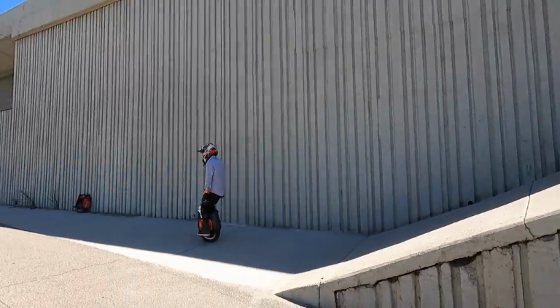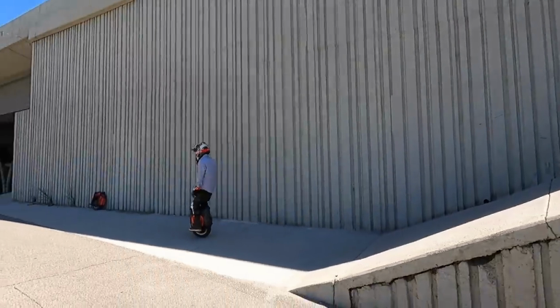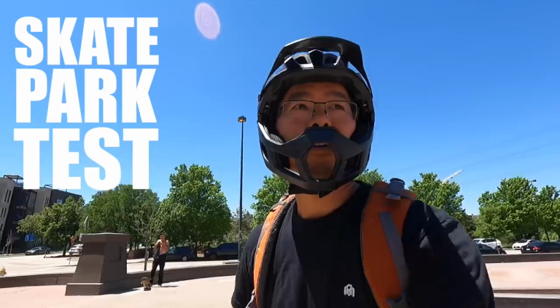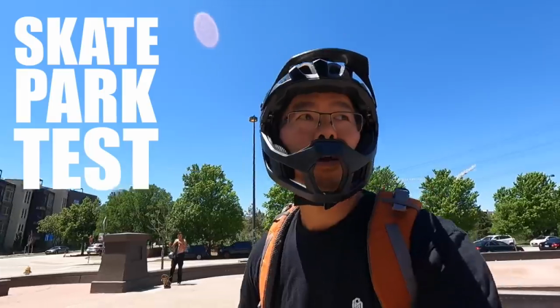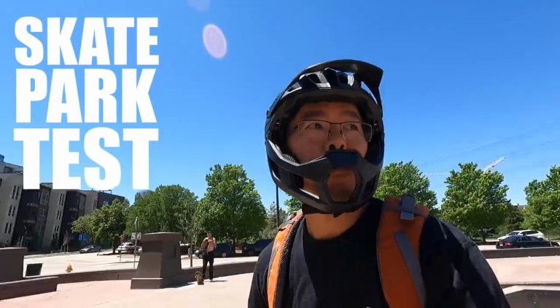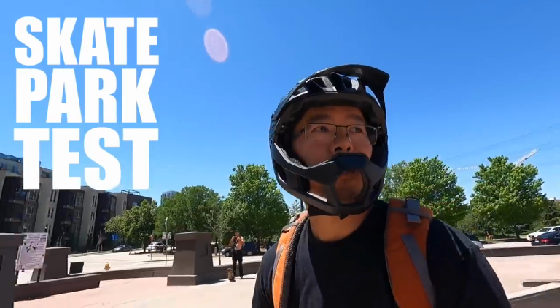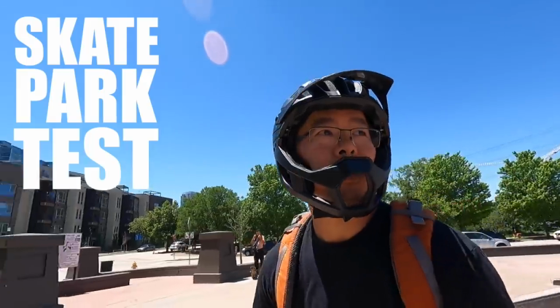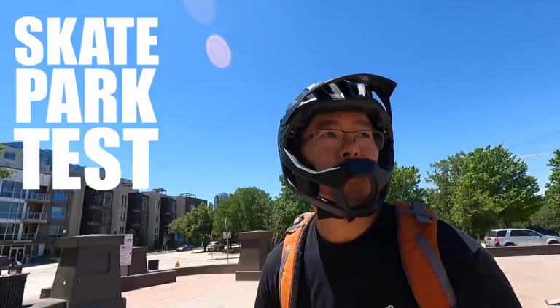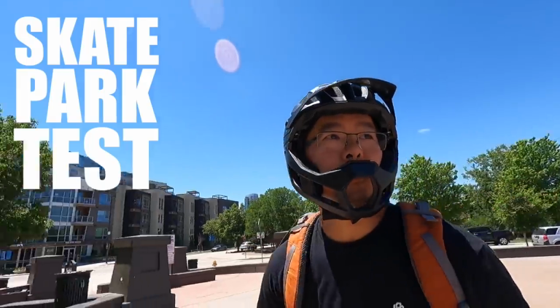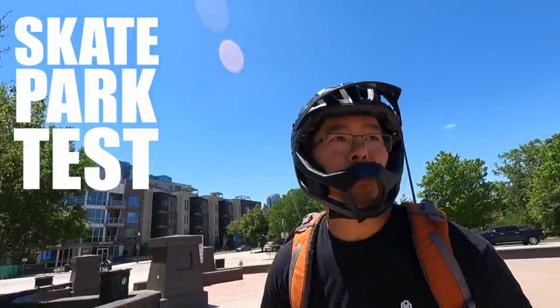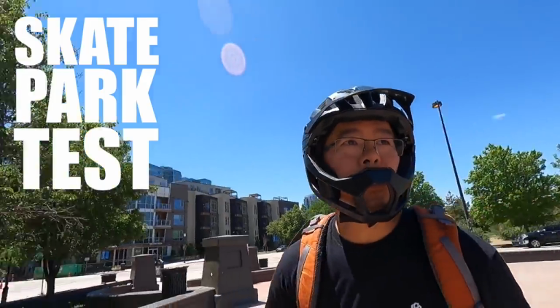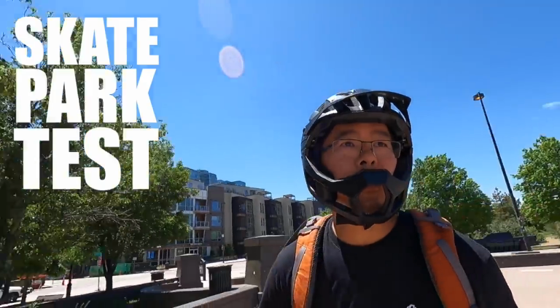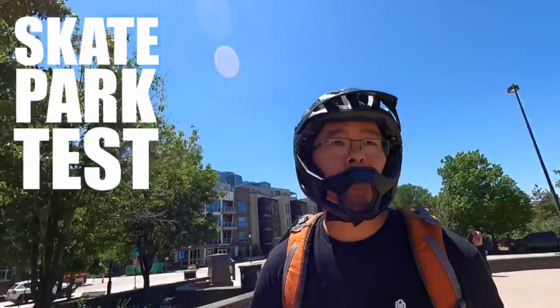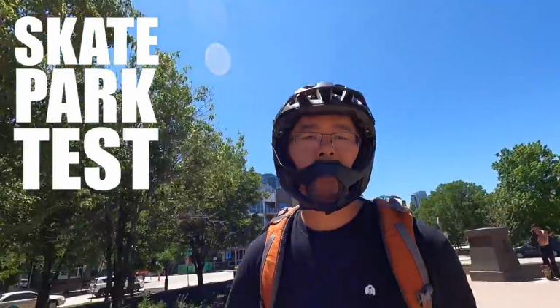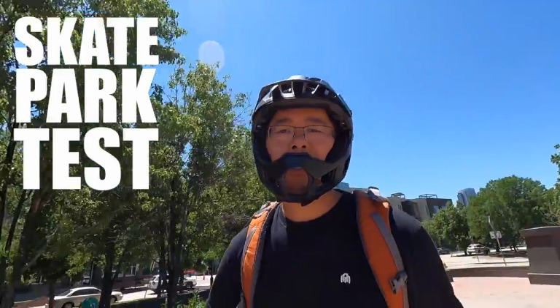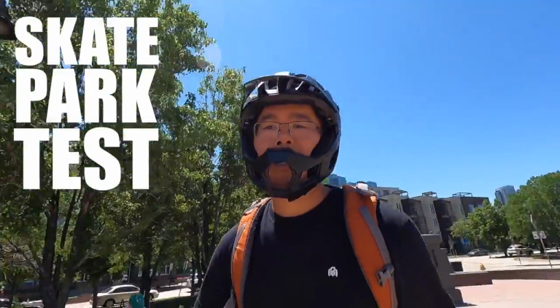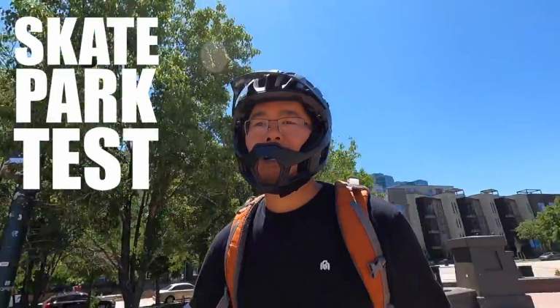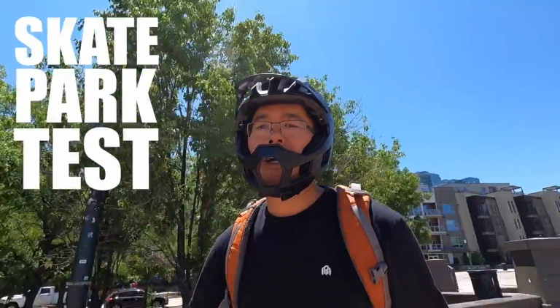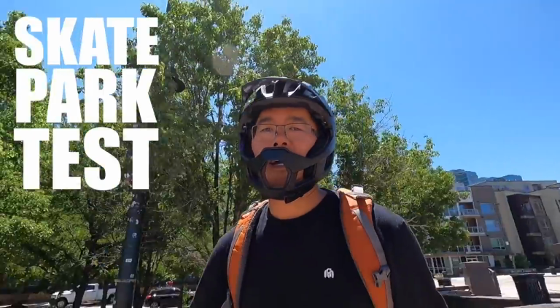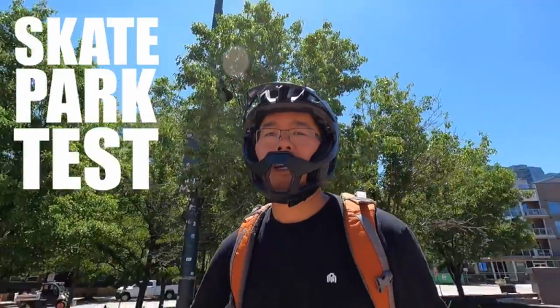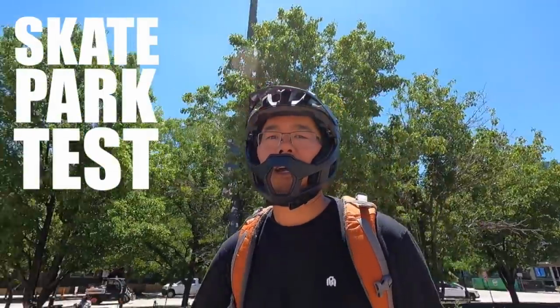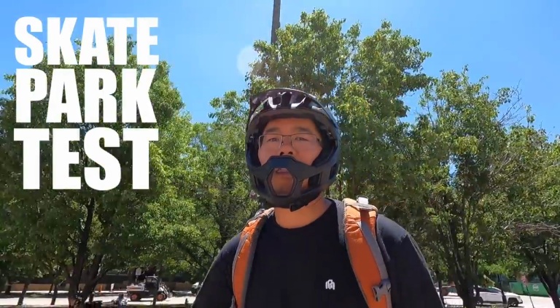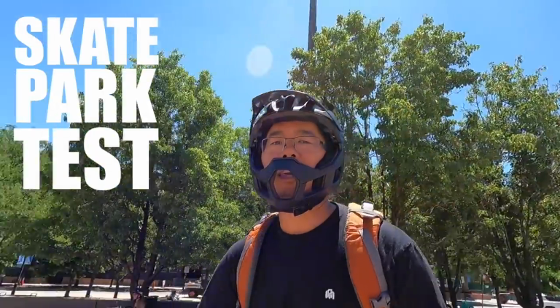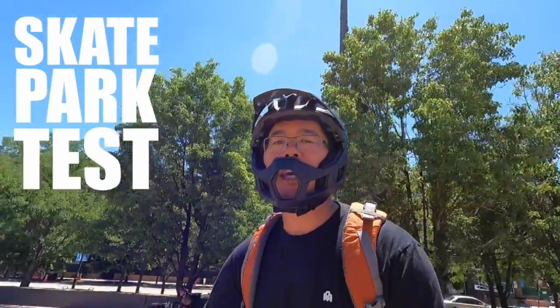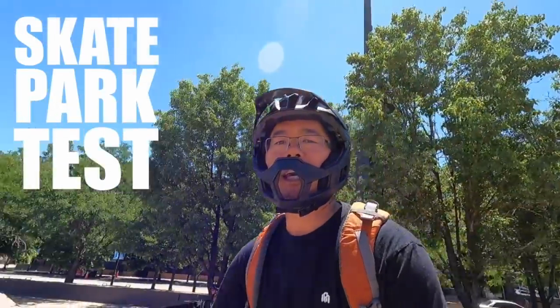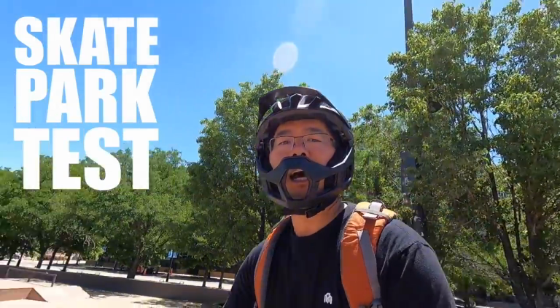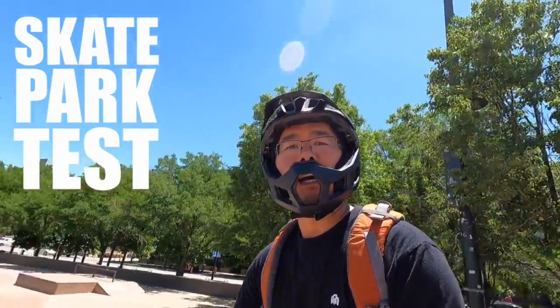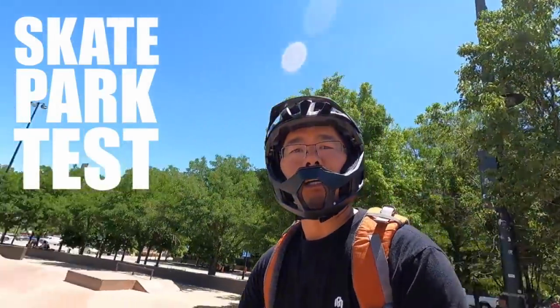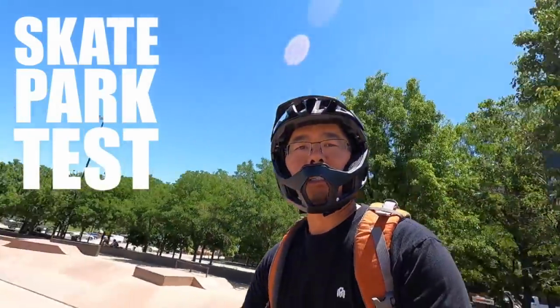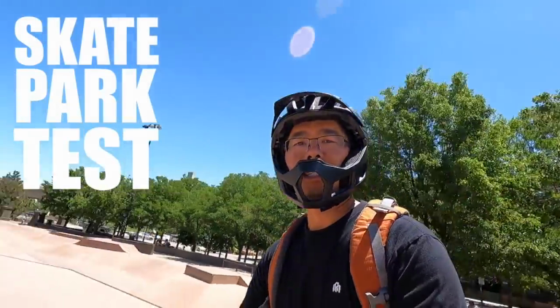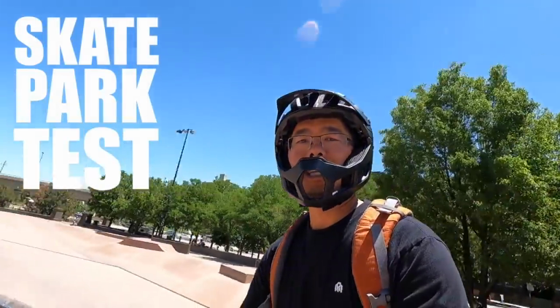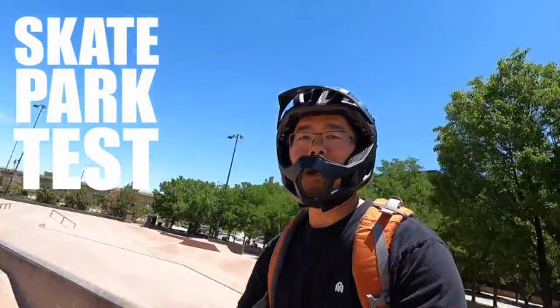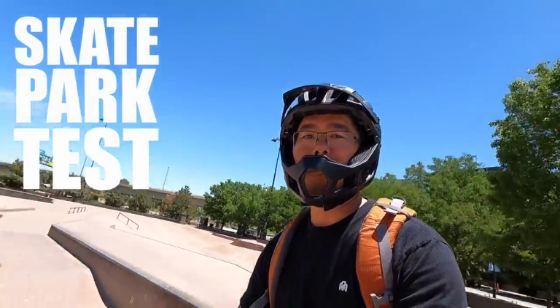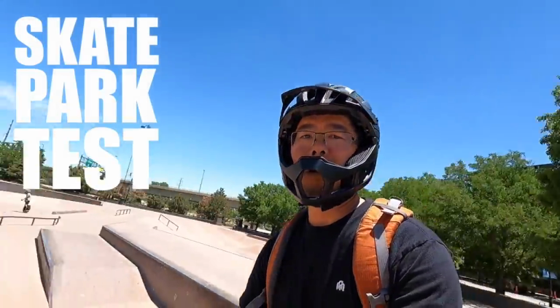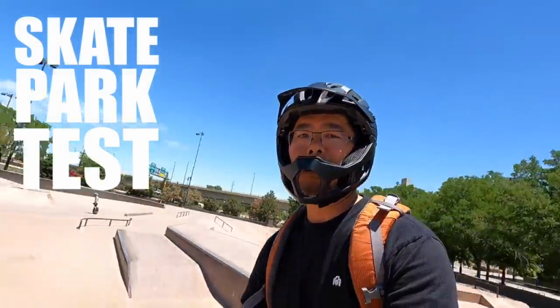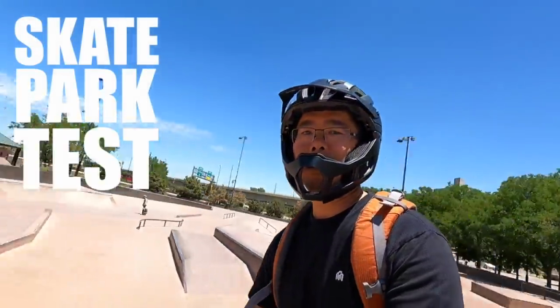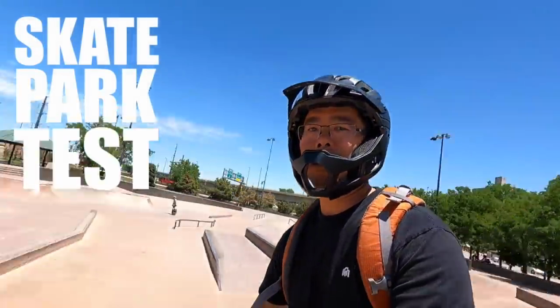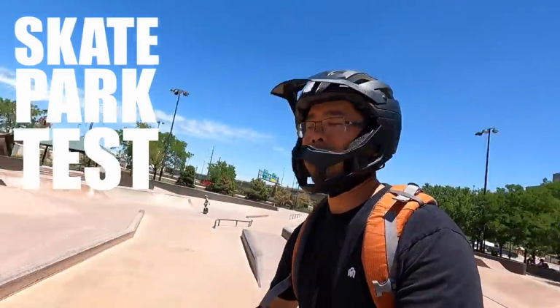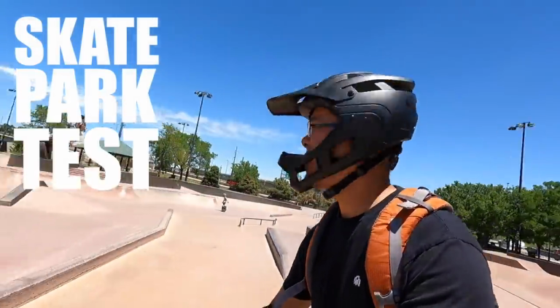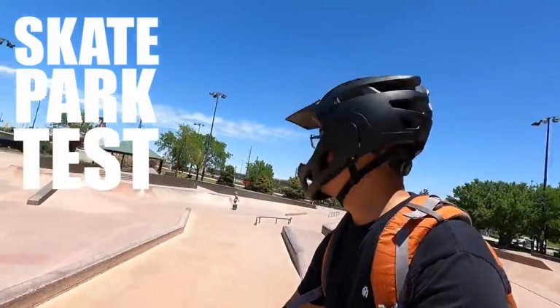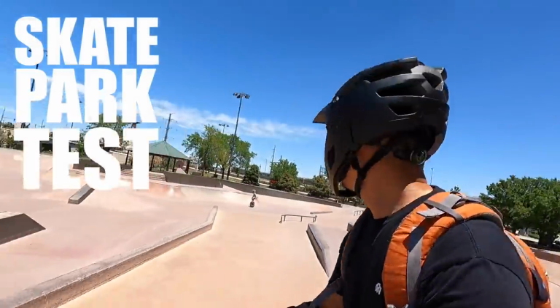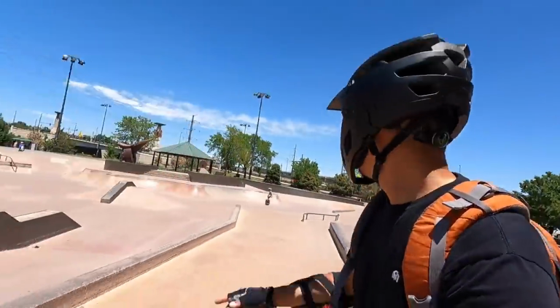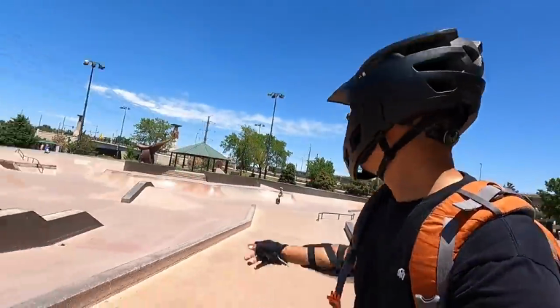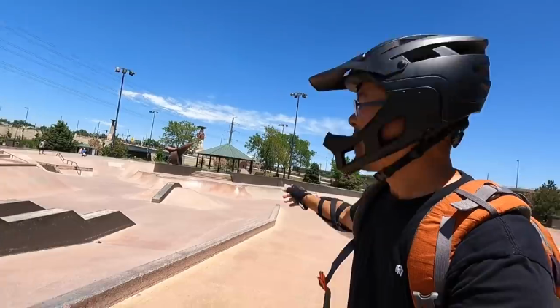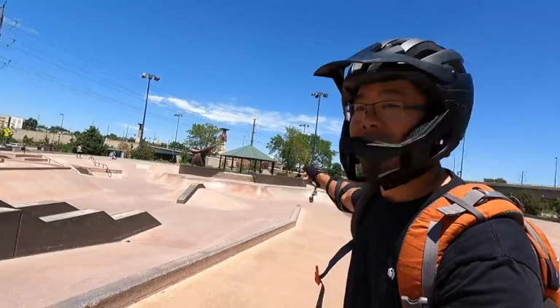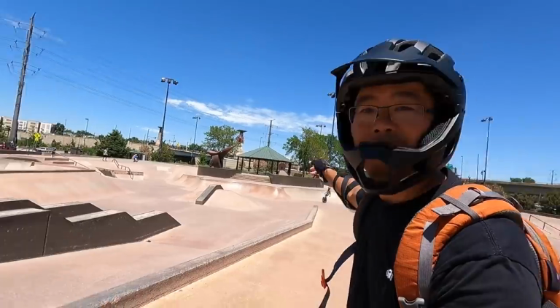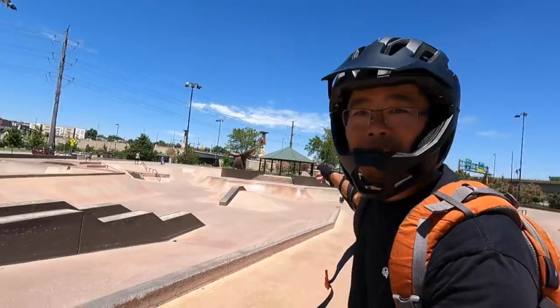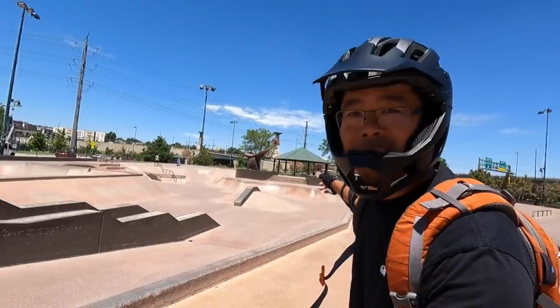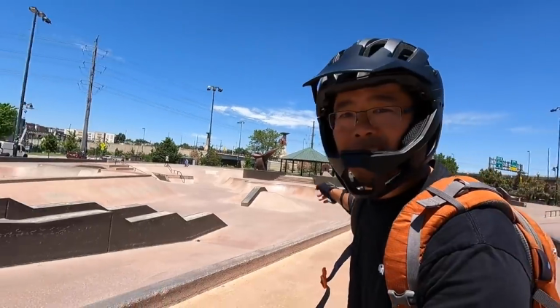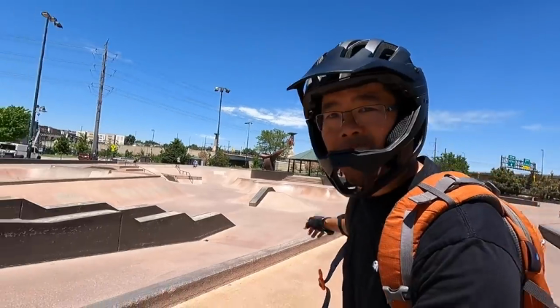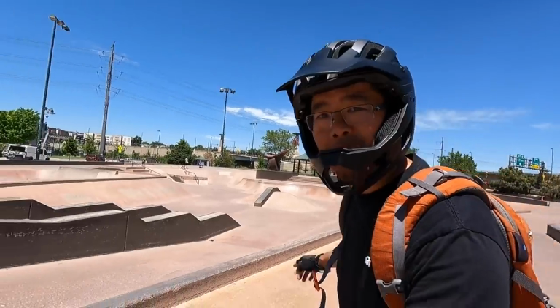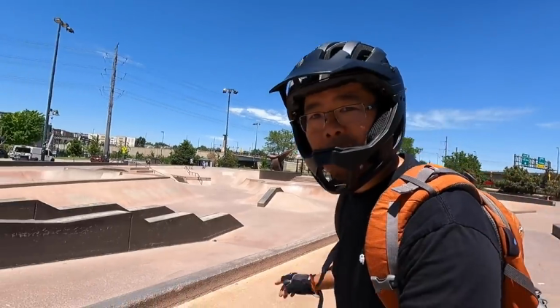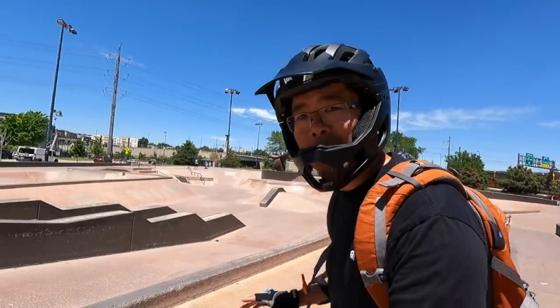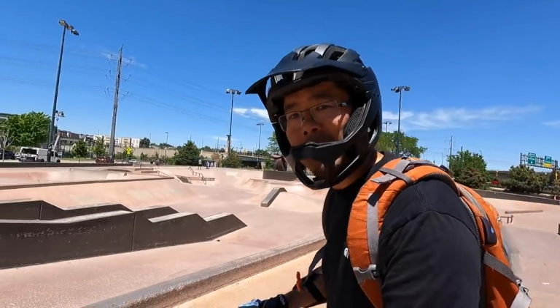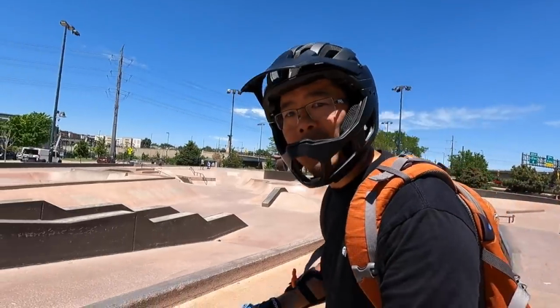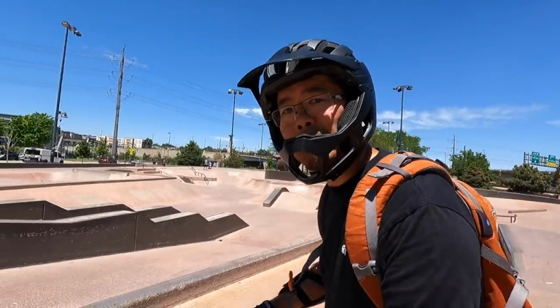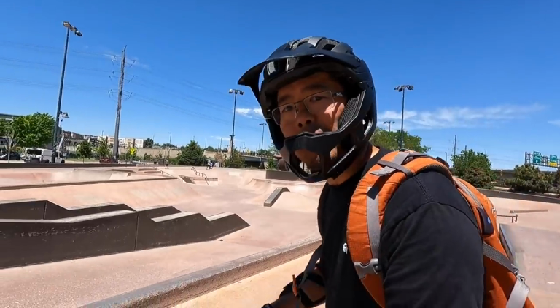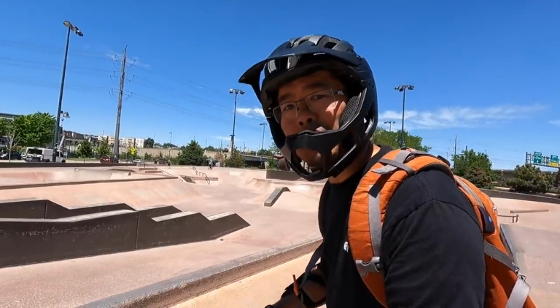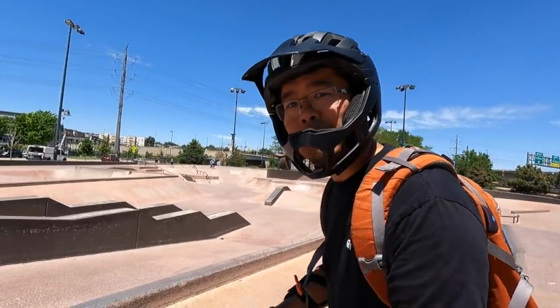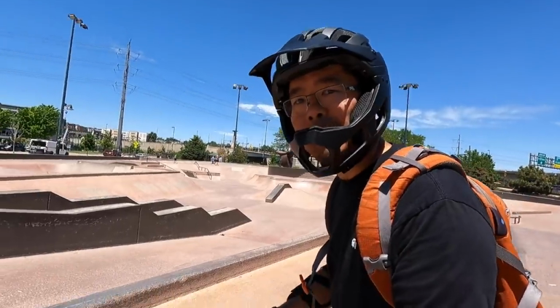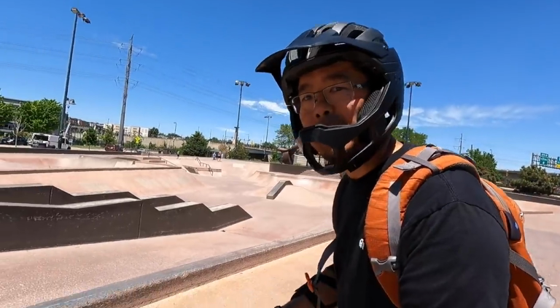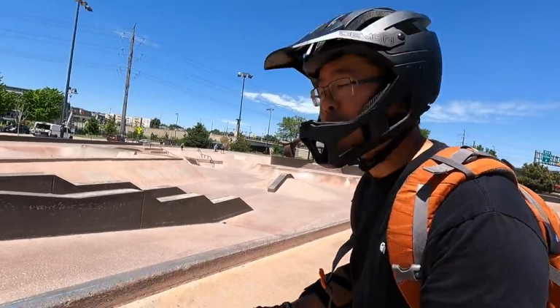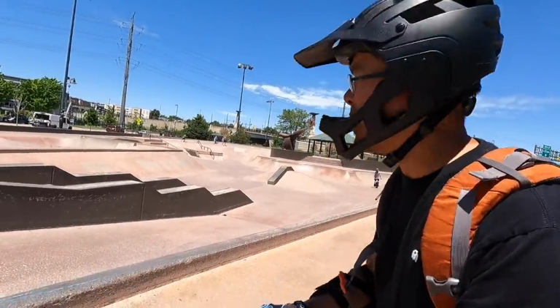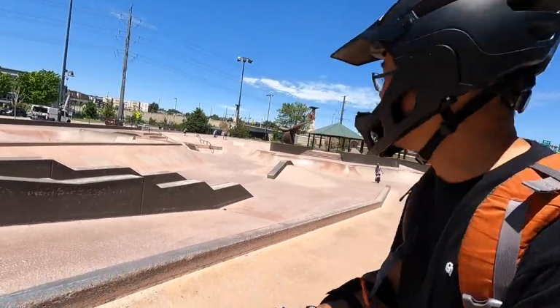Alright, we've got Chooch here in the skate park, having a good time on the InMotion V12.